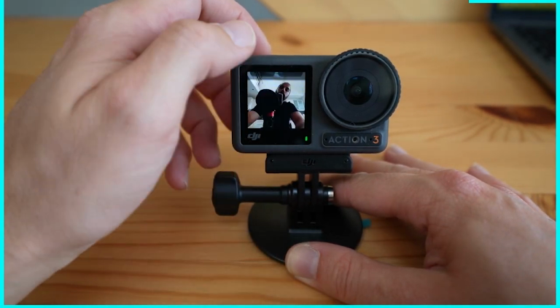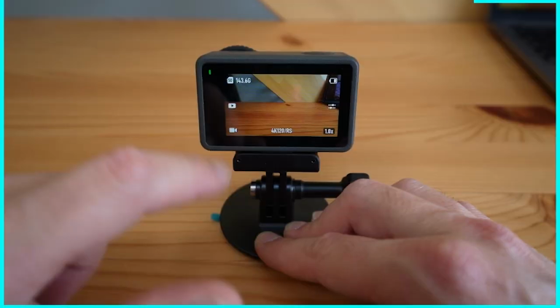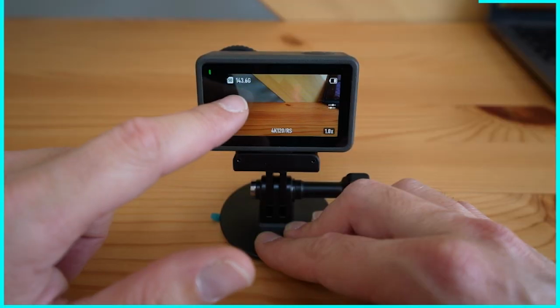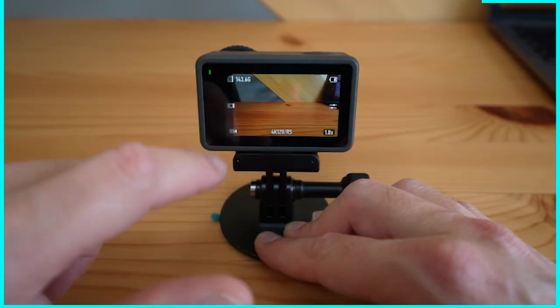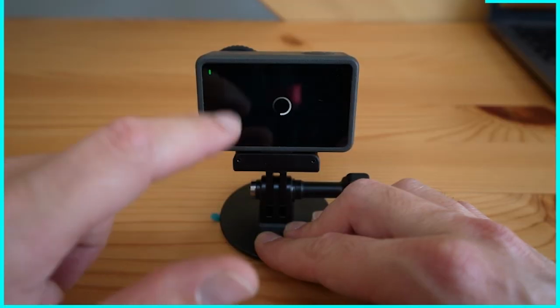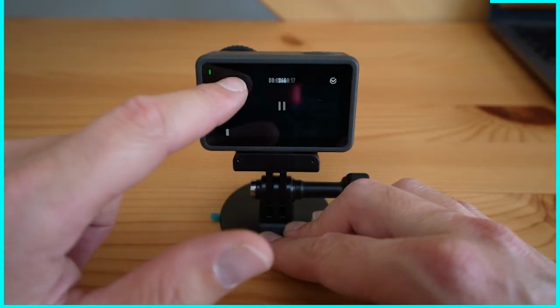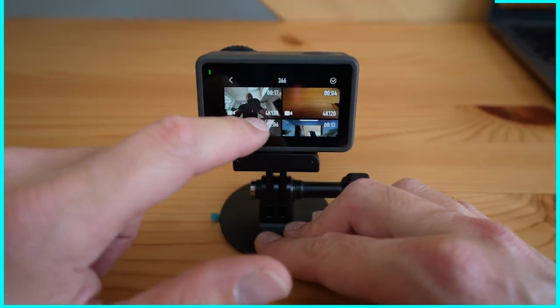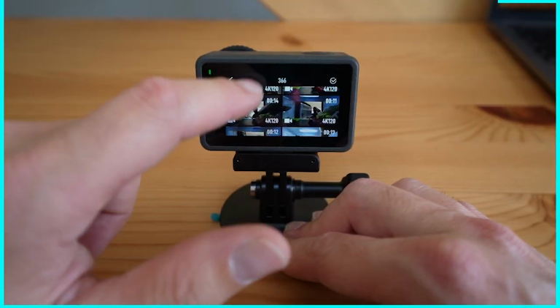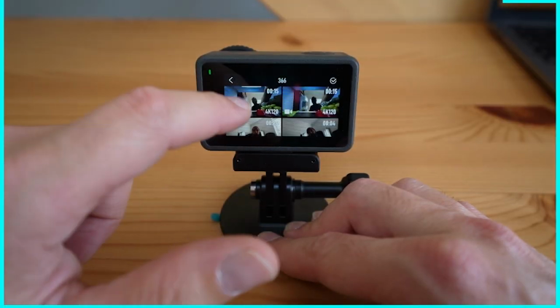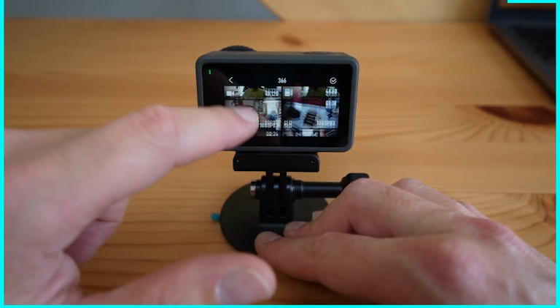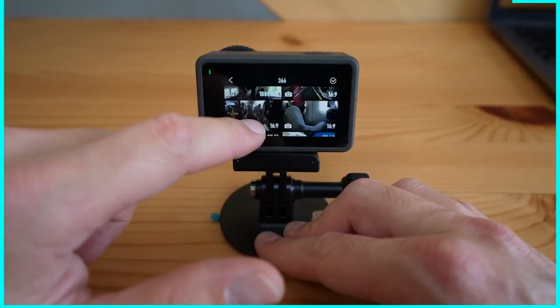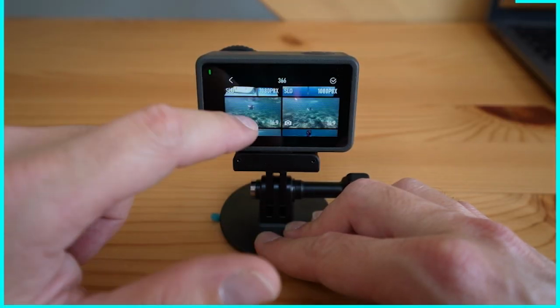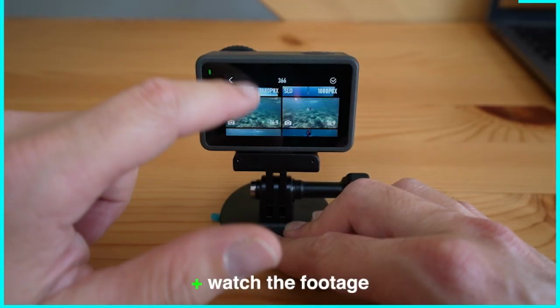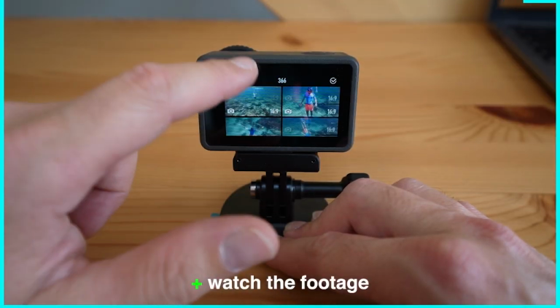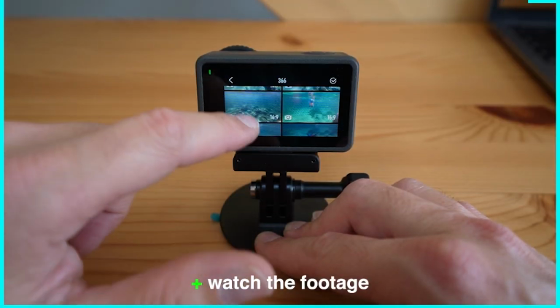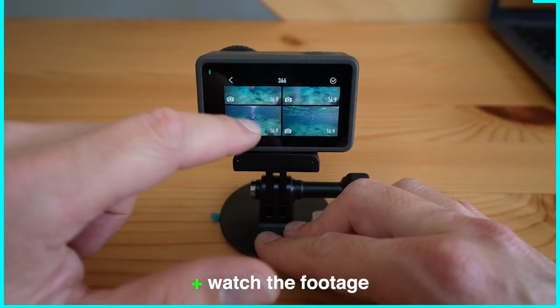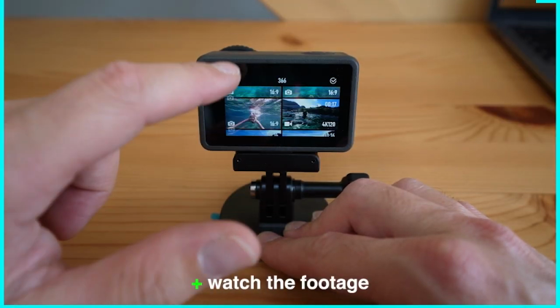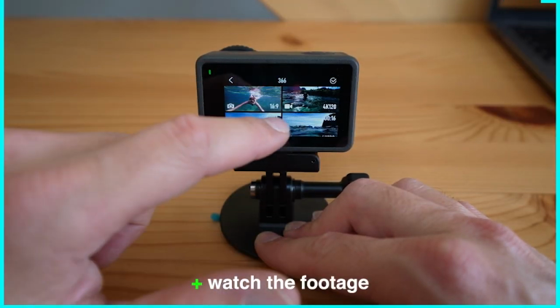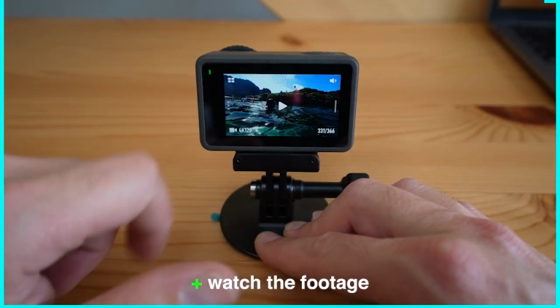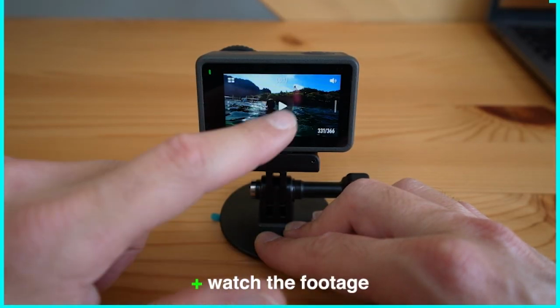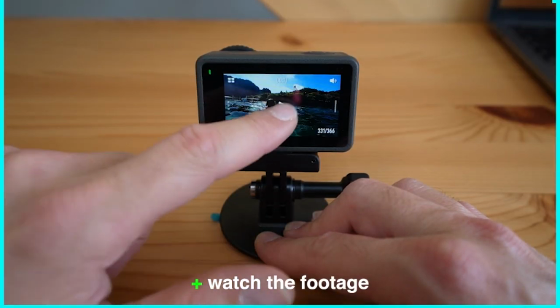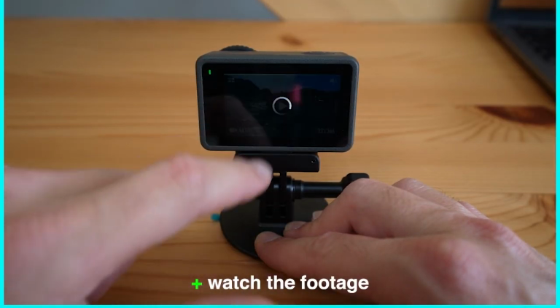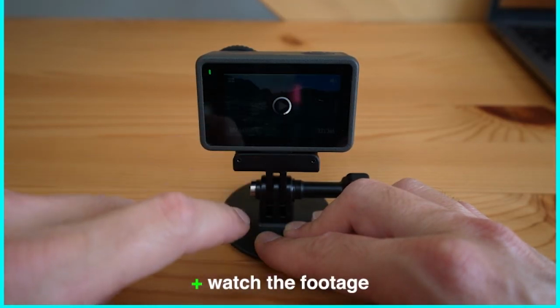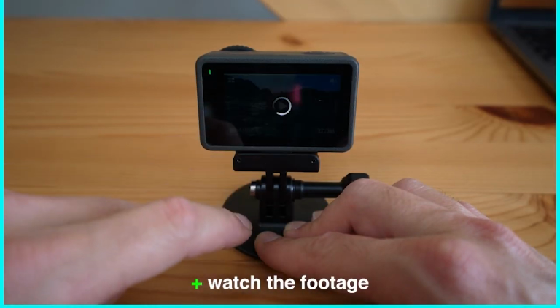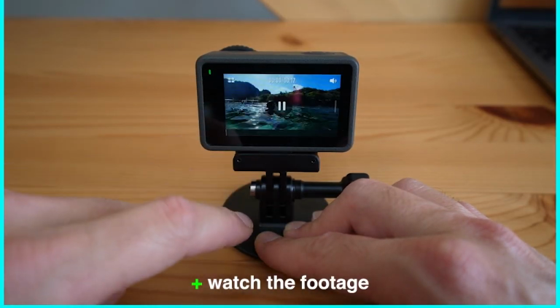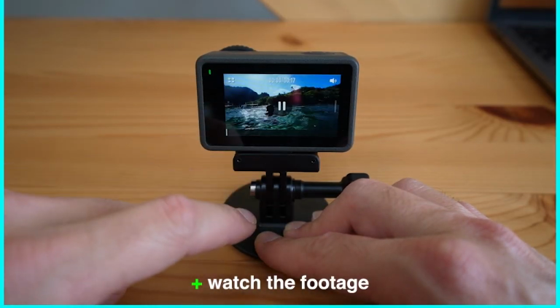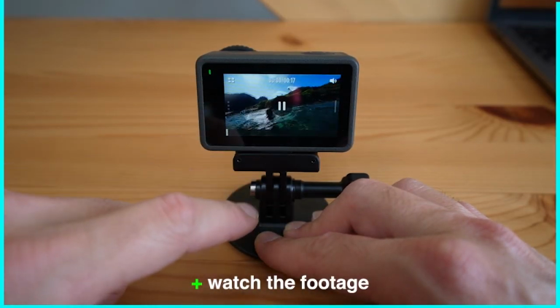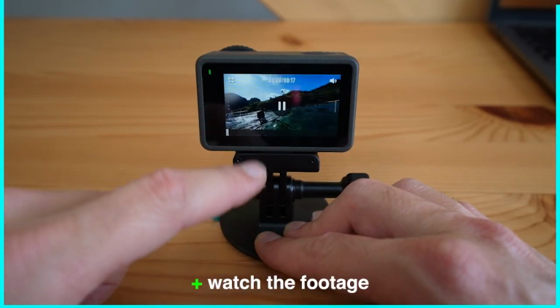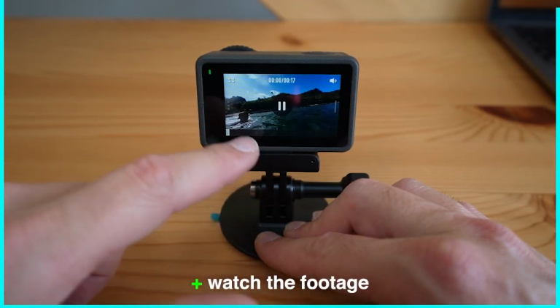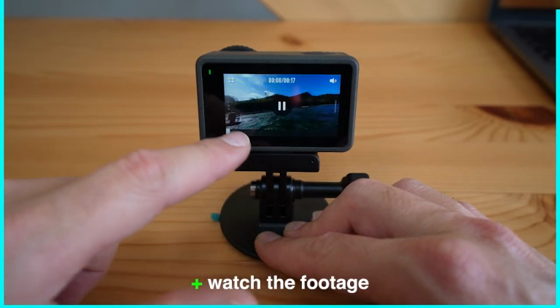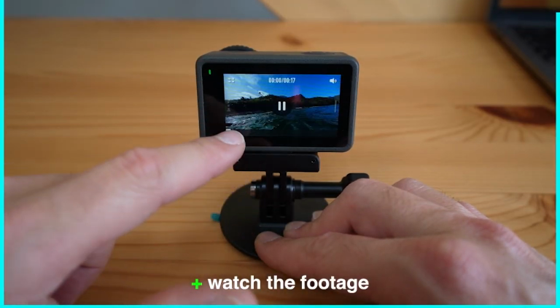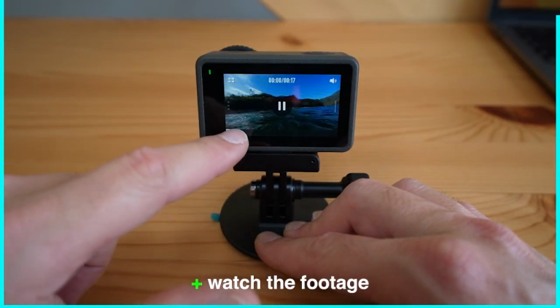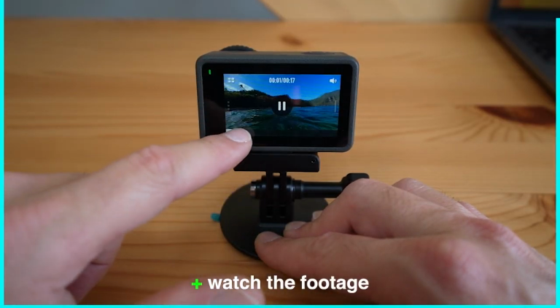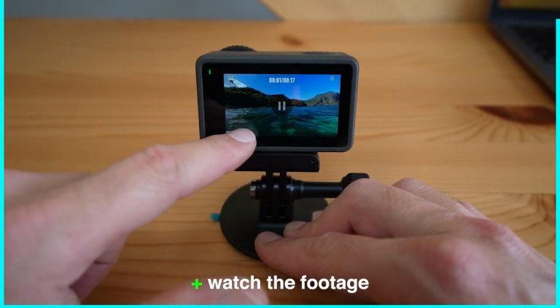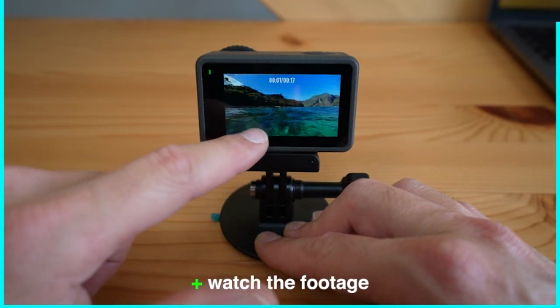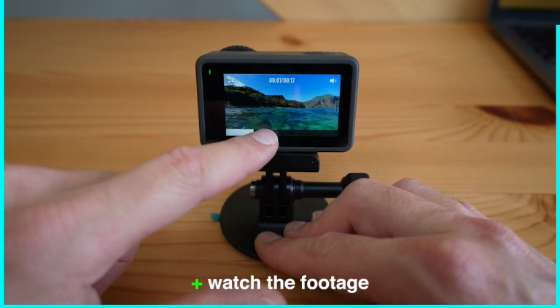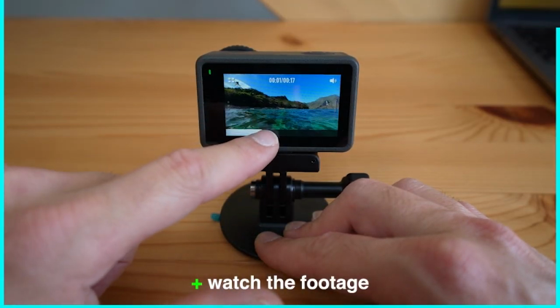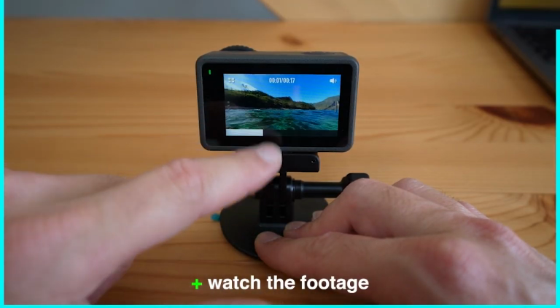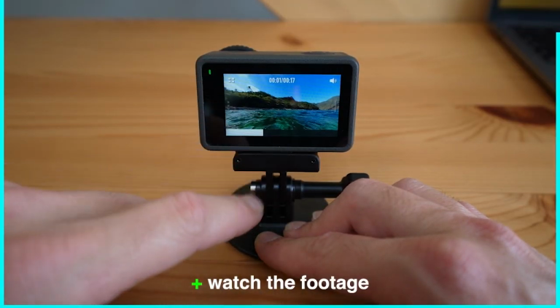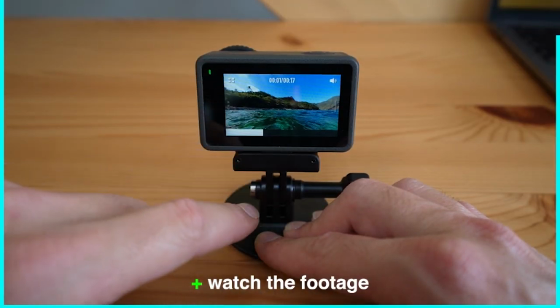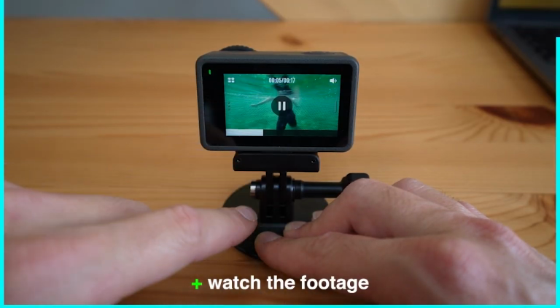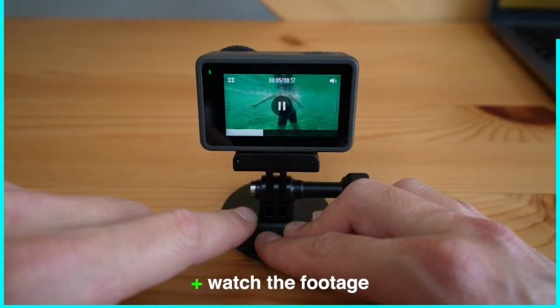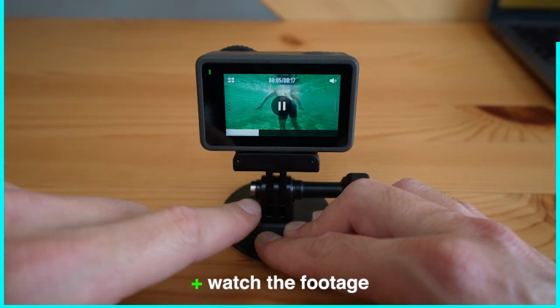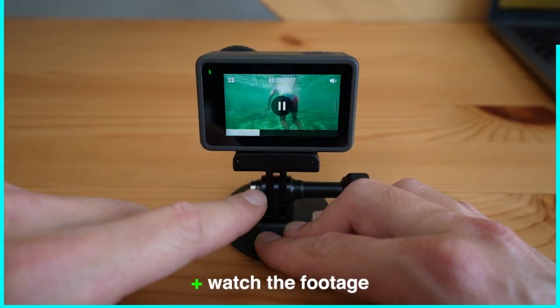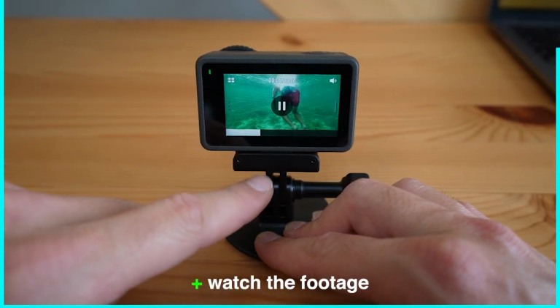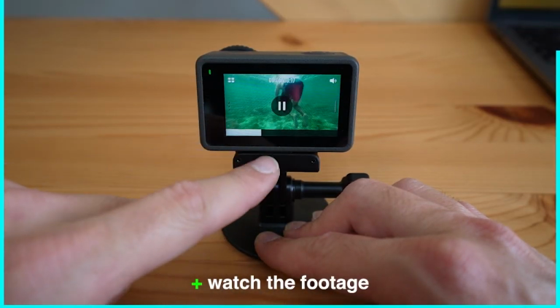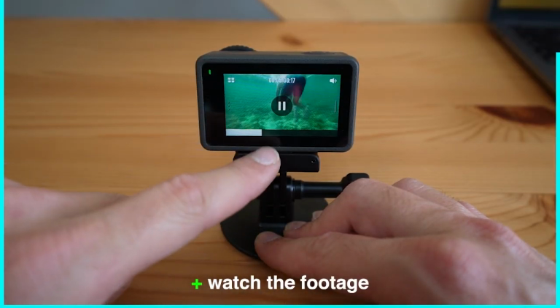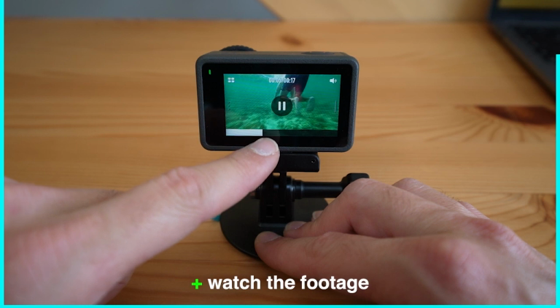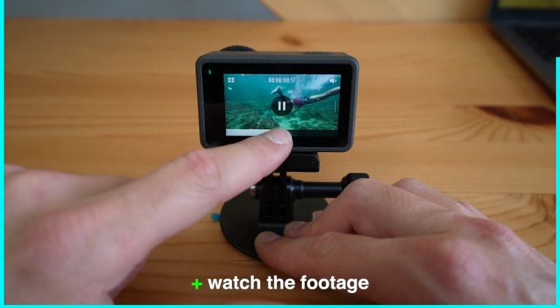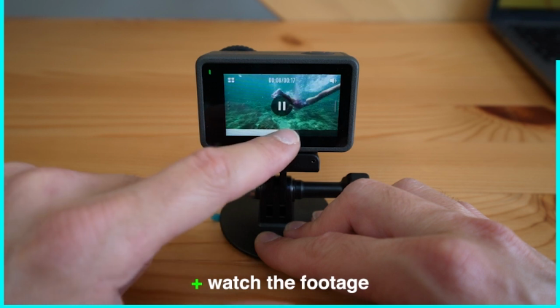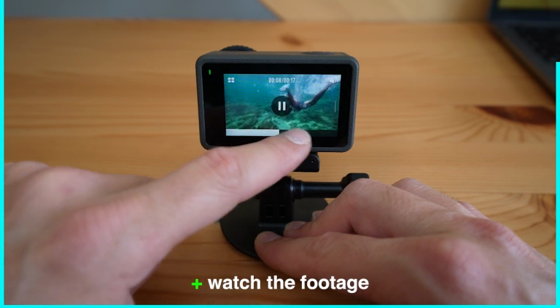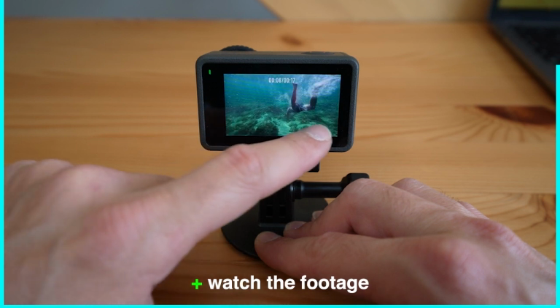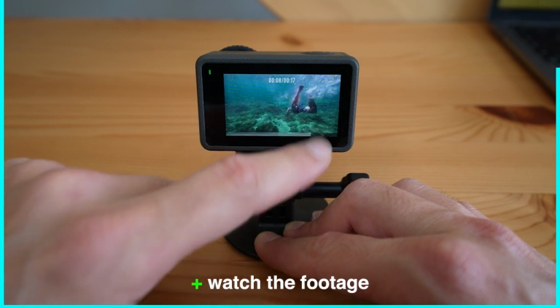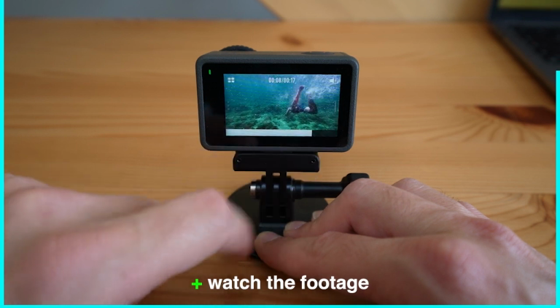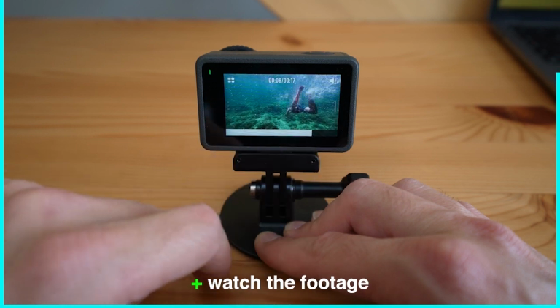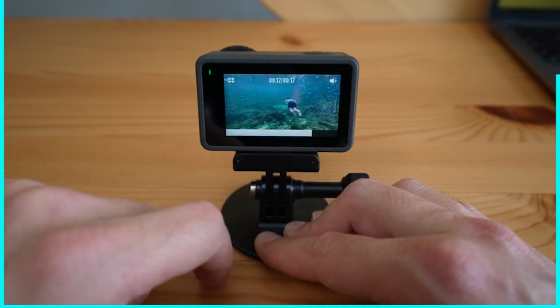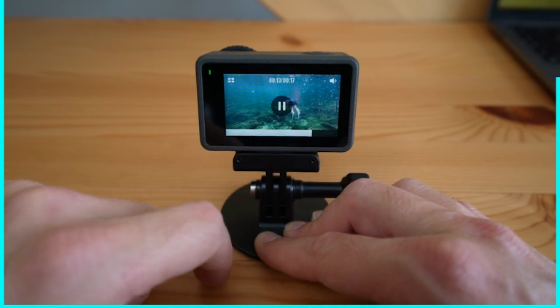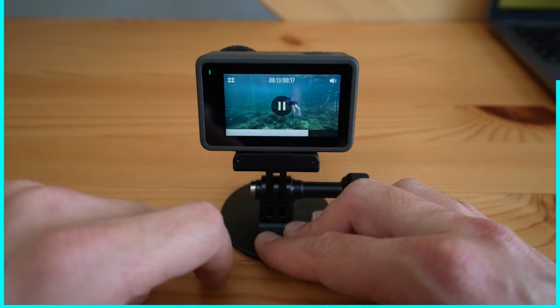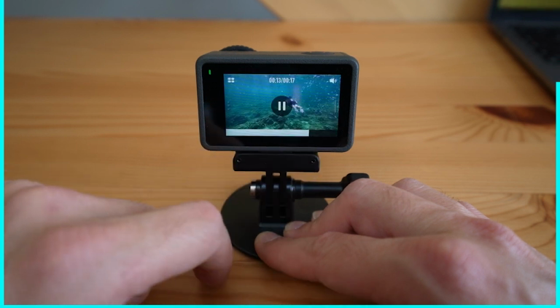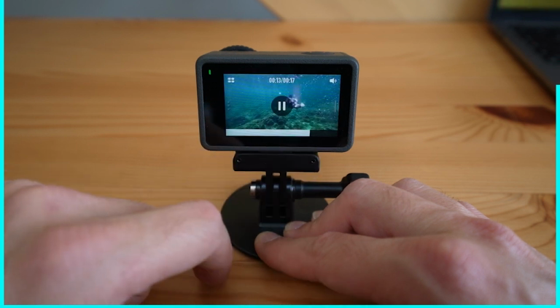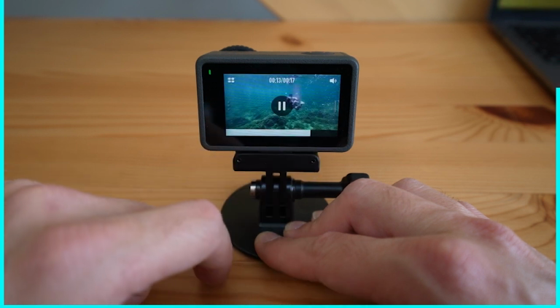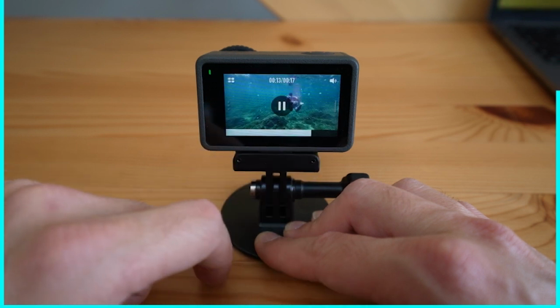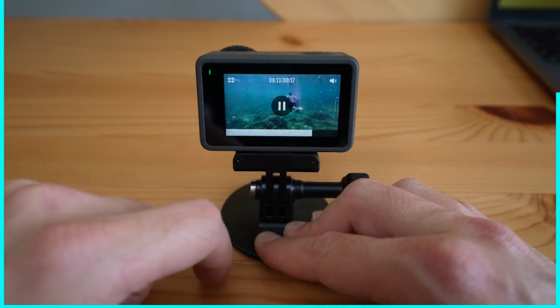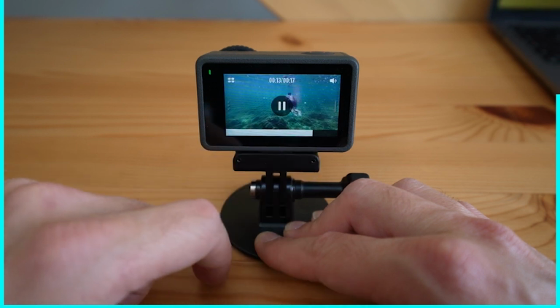Another good point is that you can rewatch your shot and scrub through the footage. This comes in handy if you need to check your framing or have to delete some files for more space.